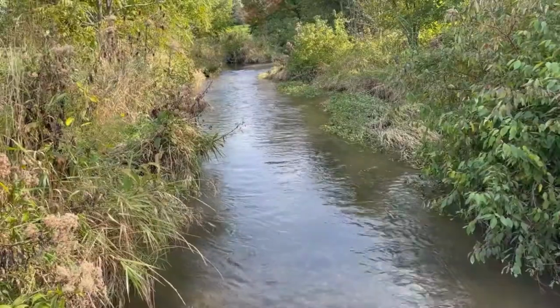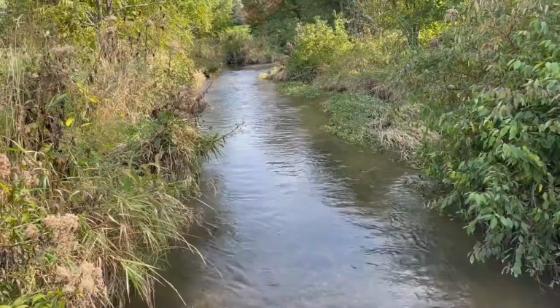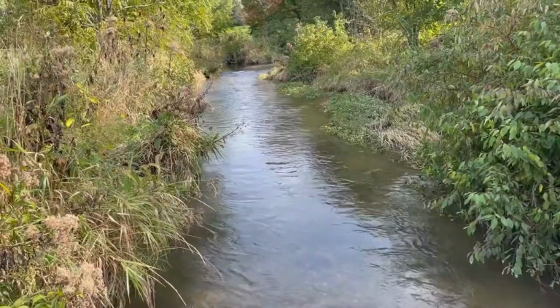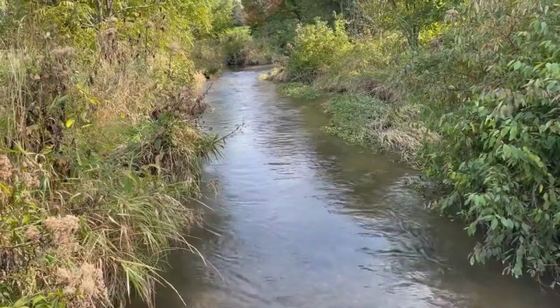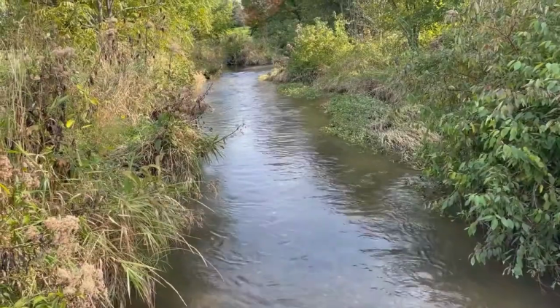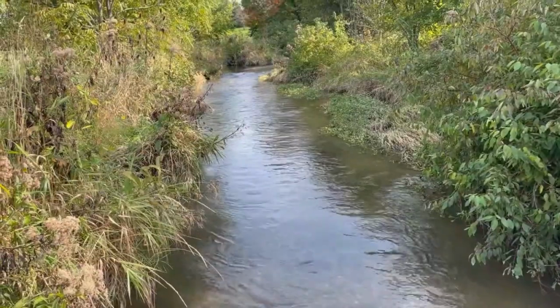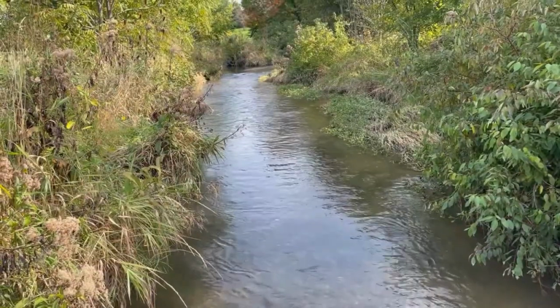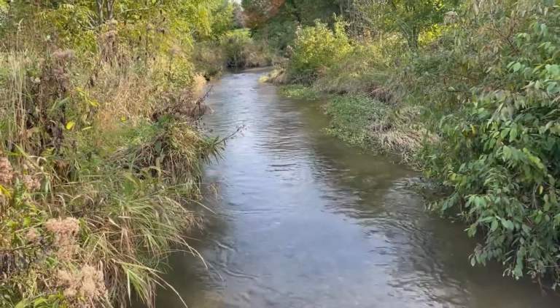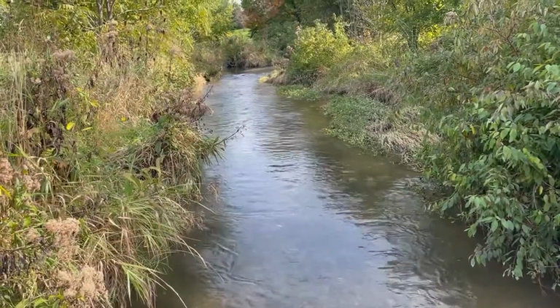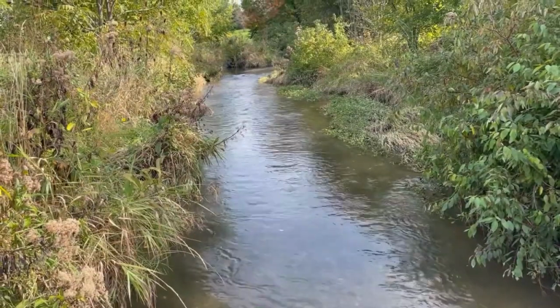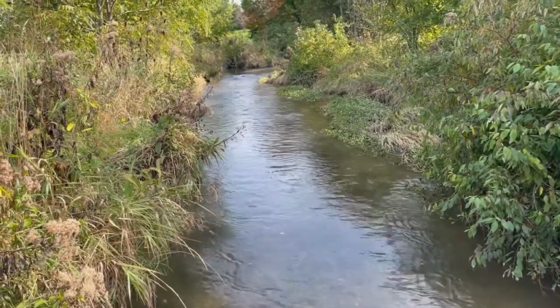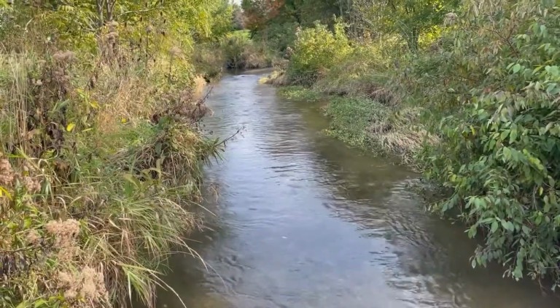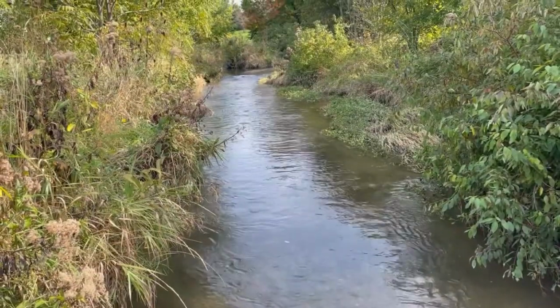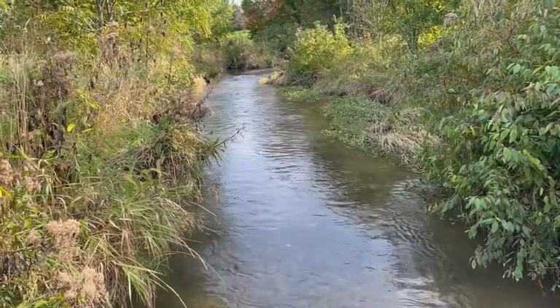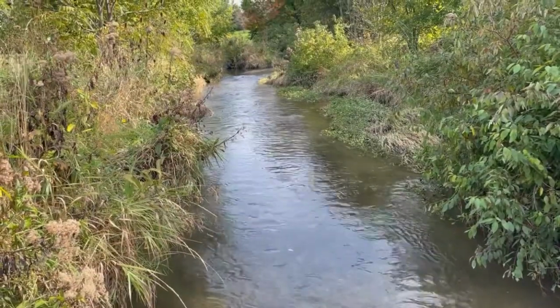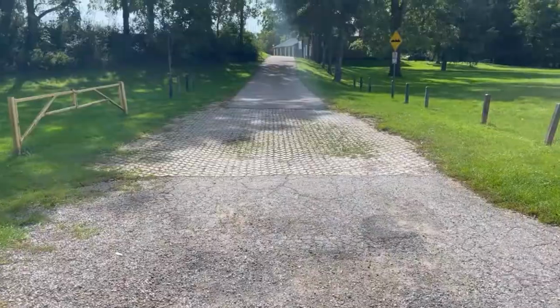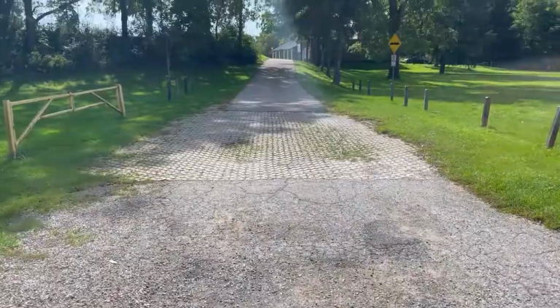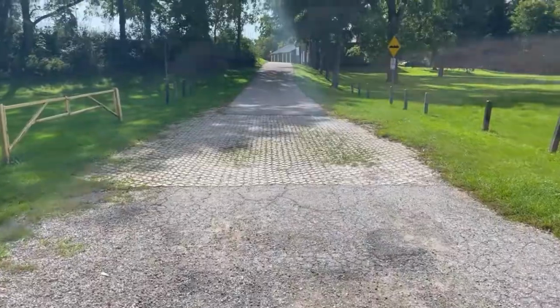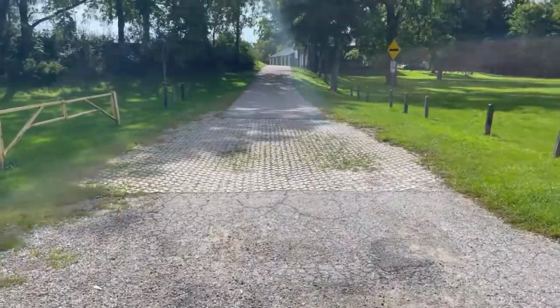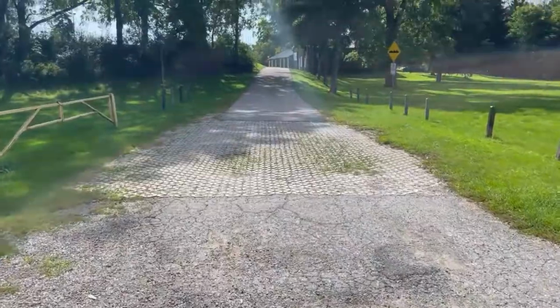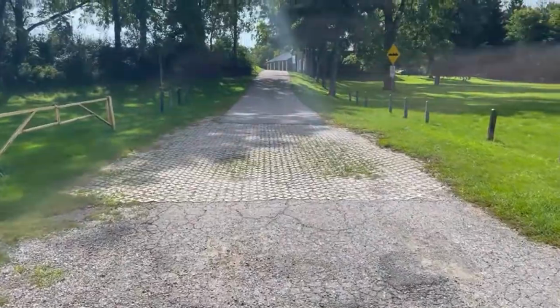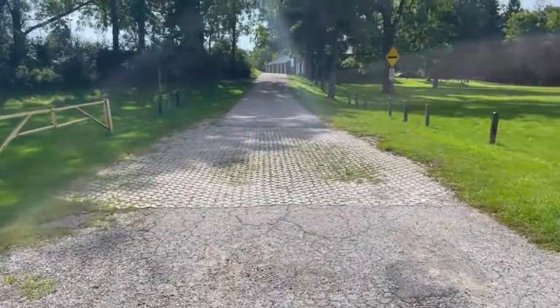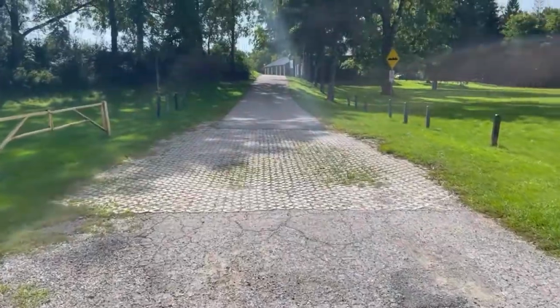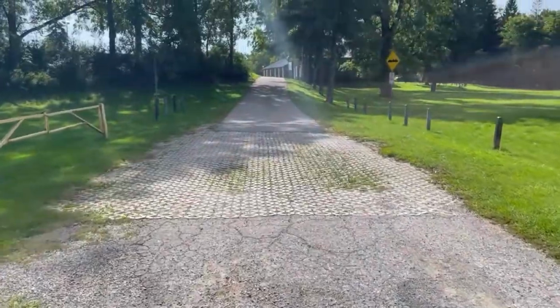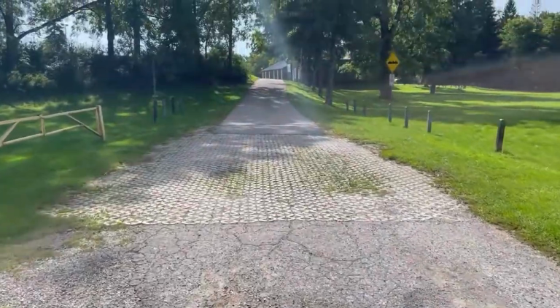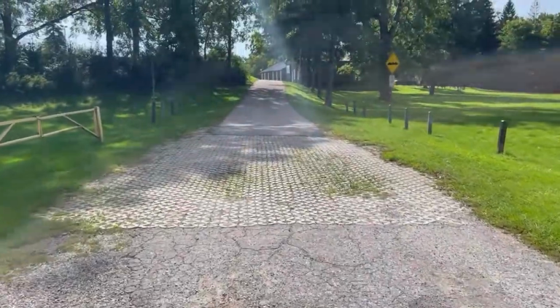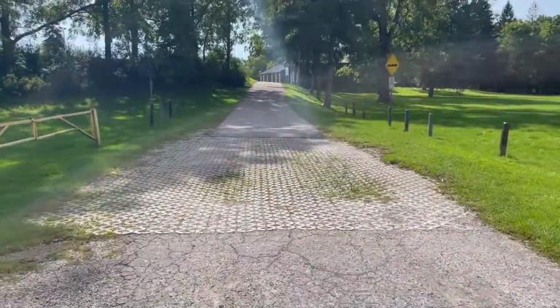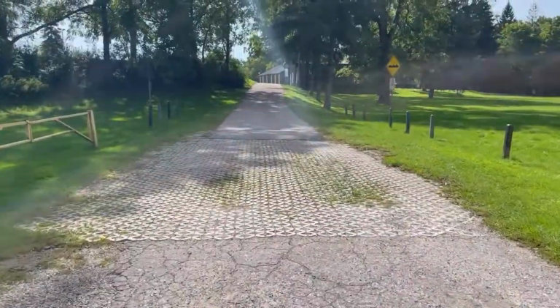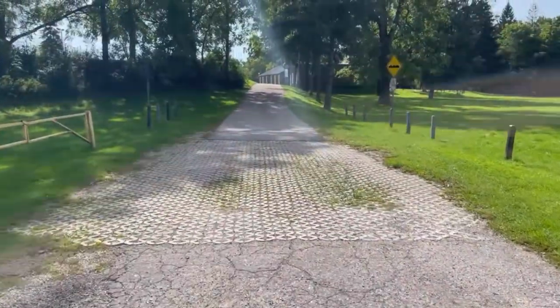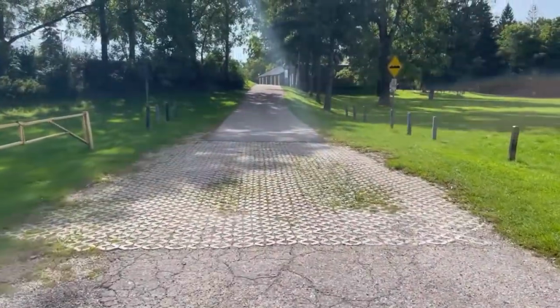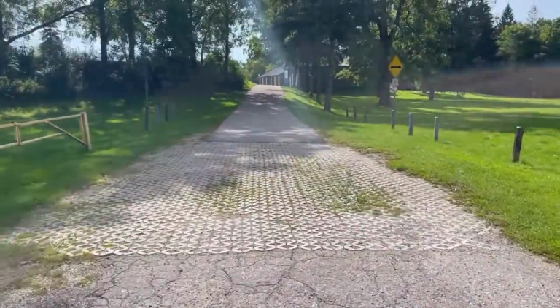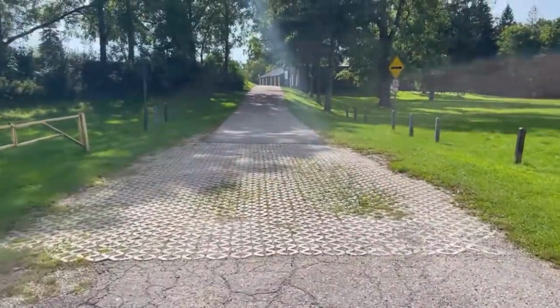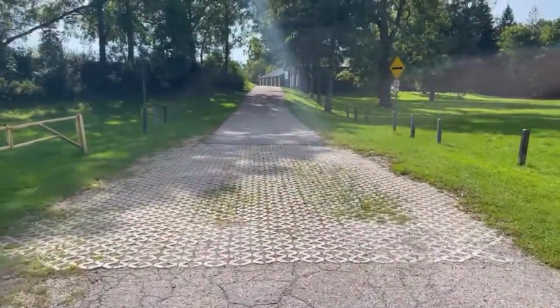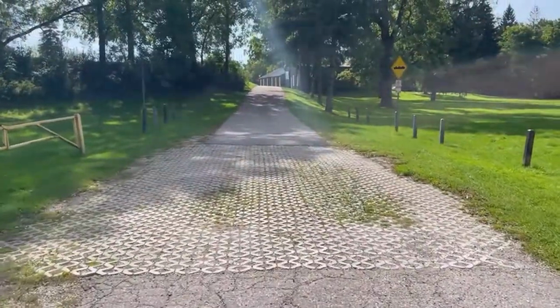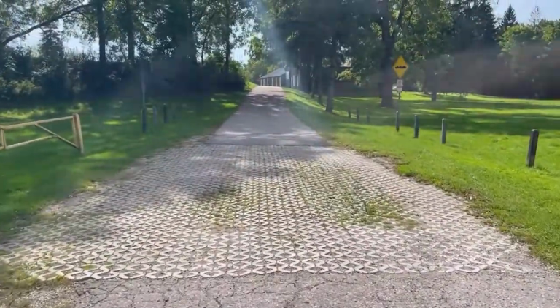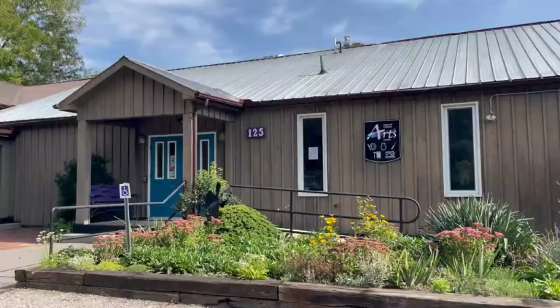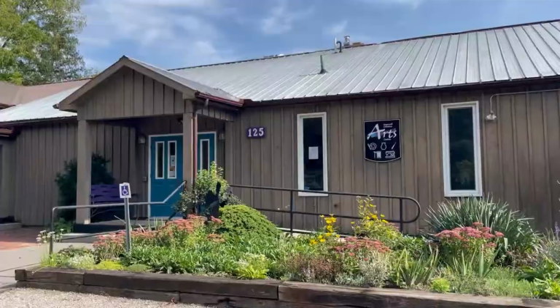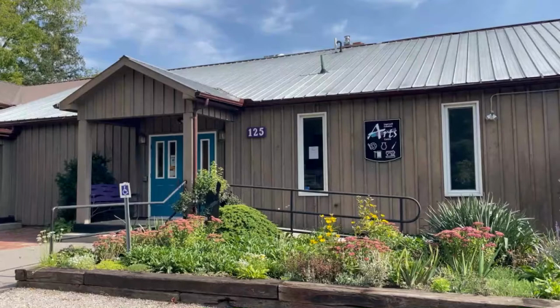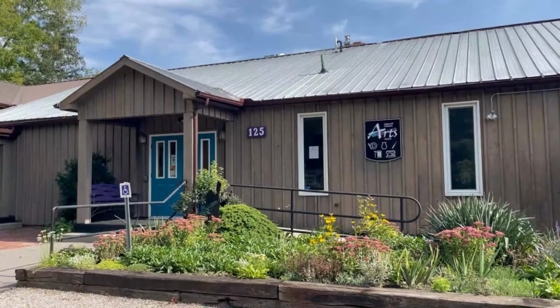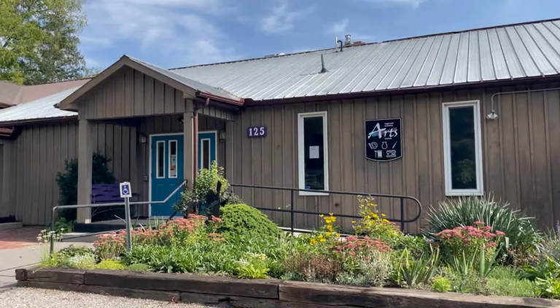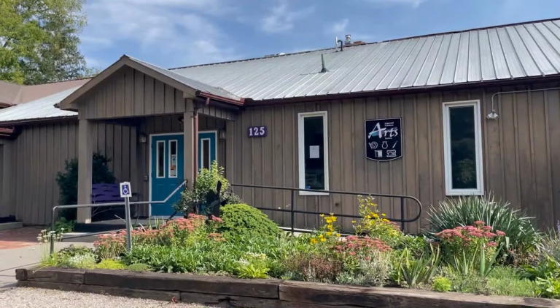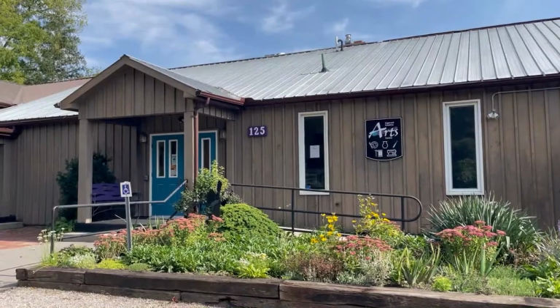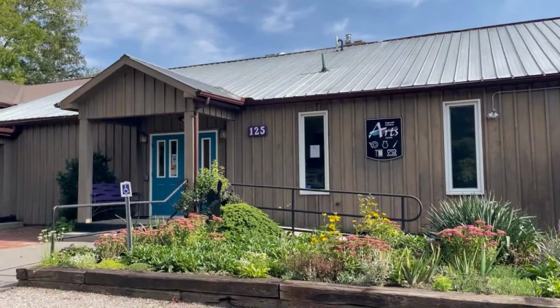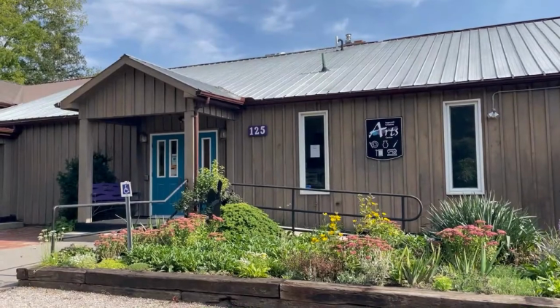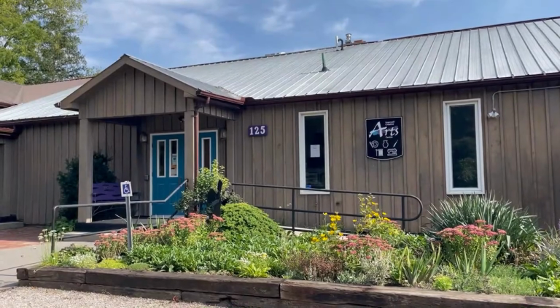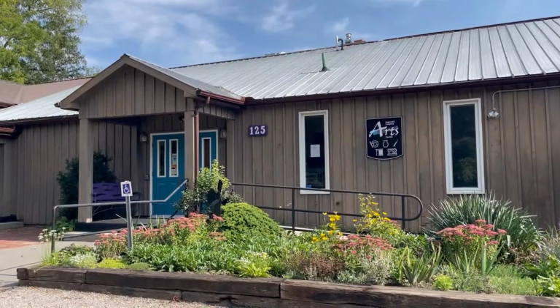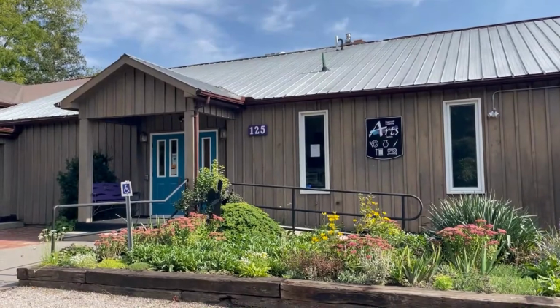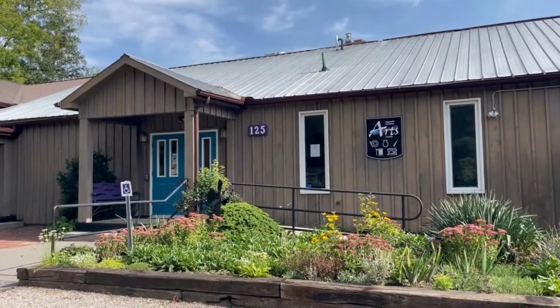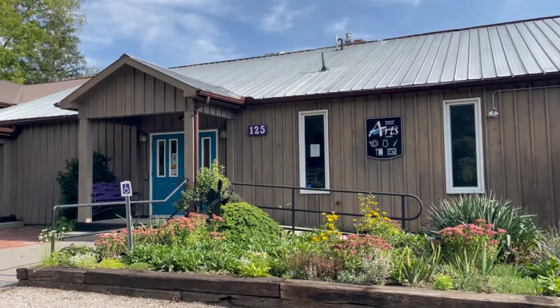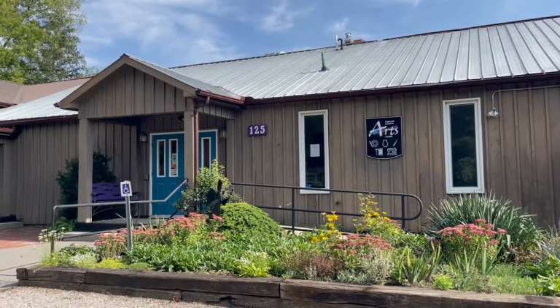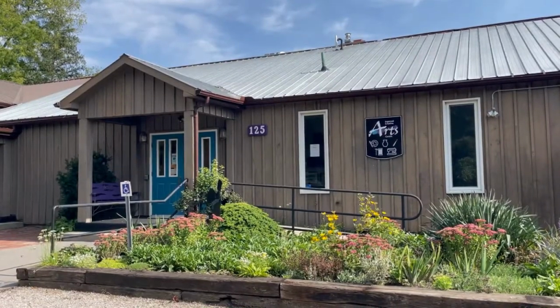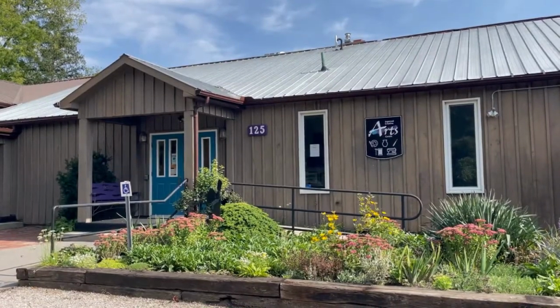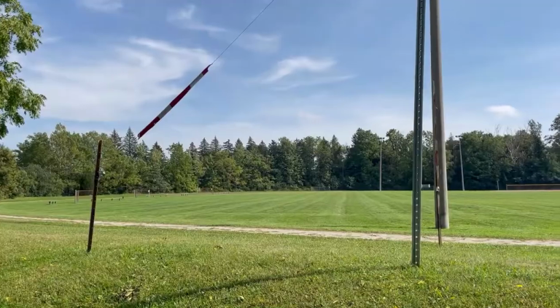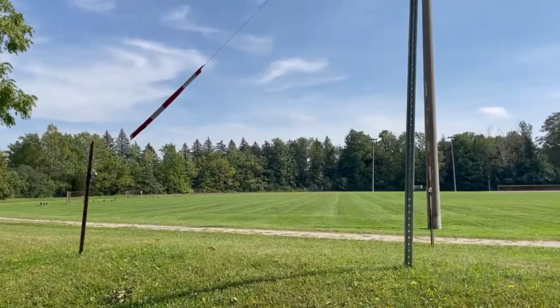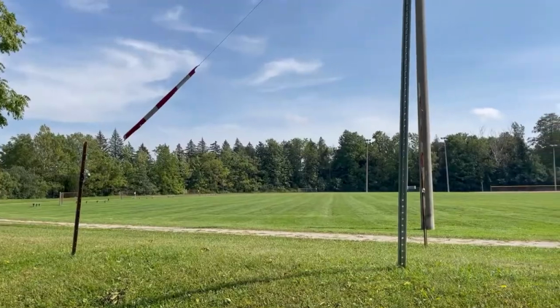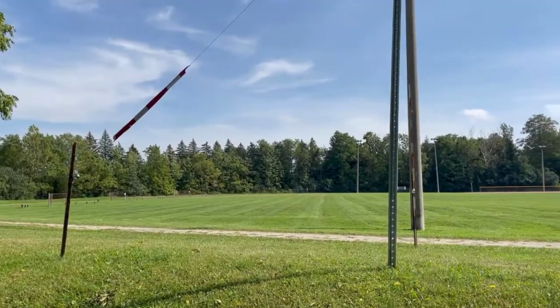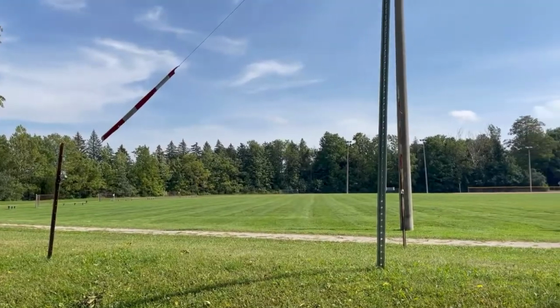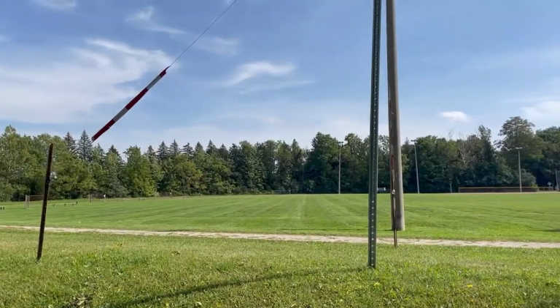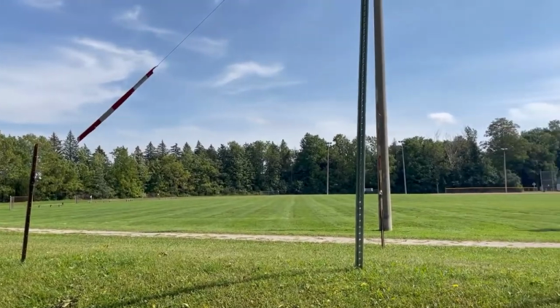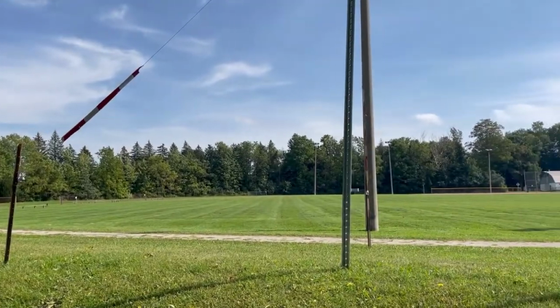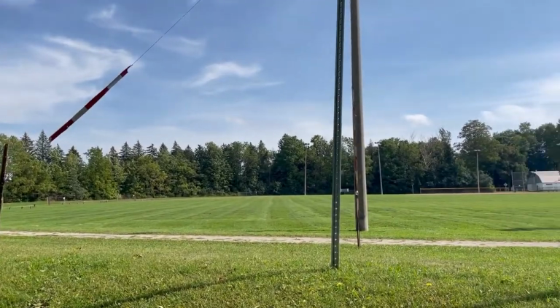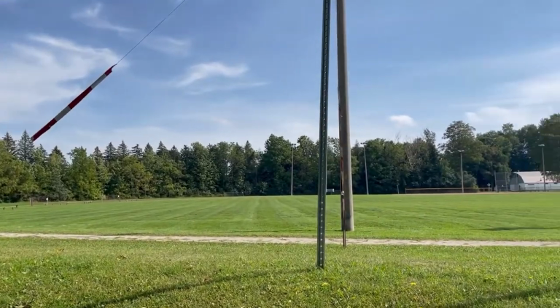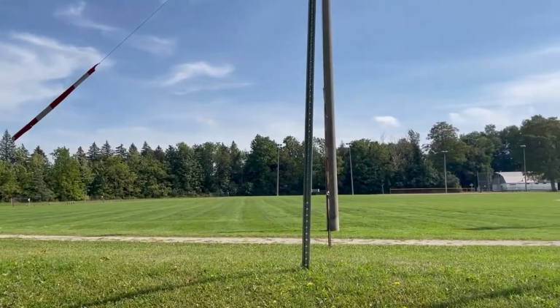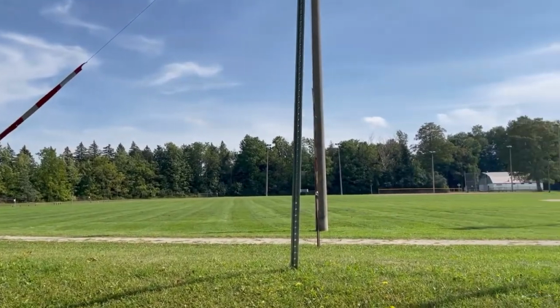You'll pass over the Halls Creek, by the Creative Arts Centre, plus soccer fields, plenty of playgrounds, a splash pad and lots more.